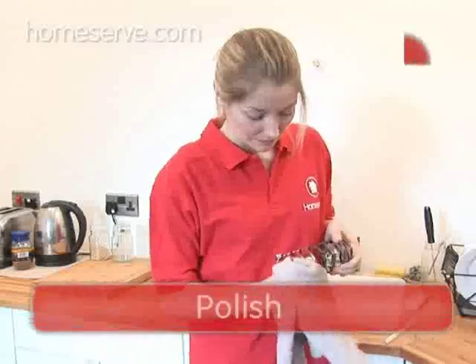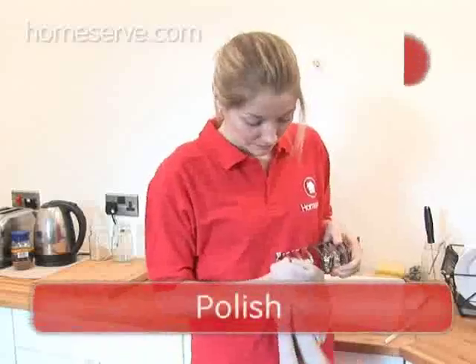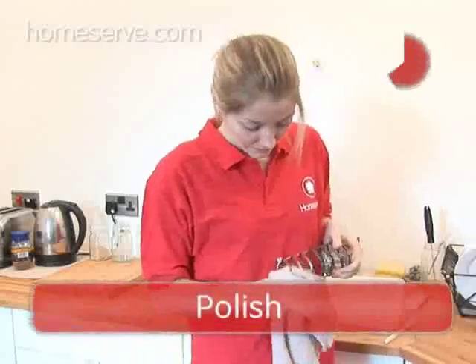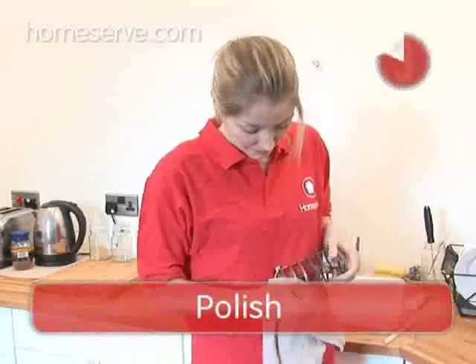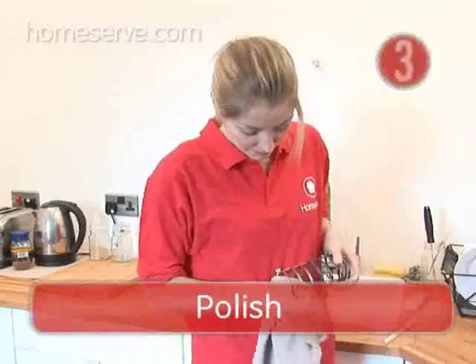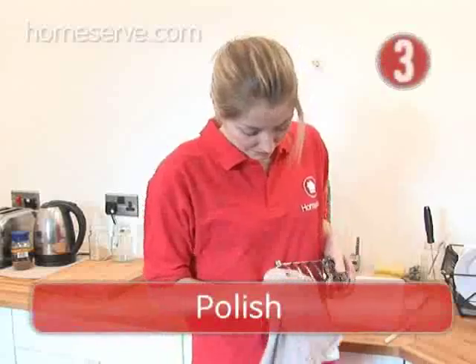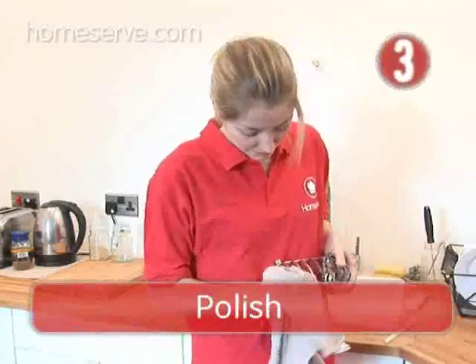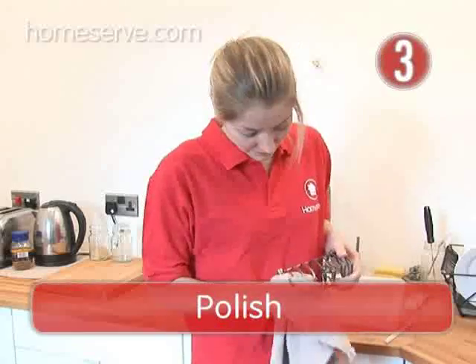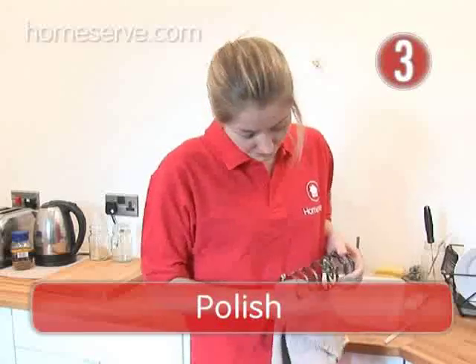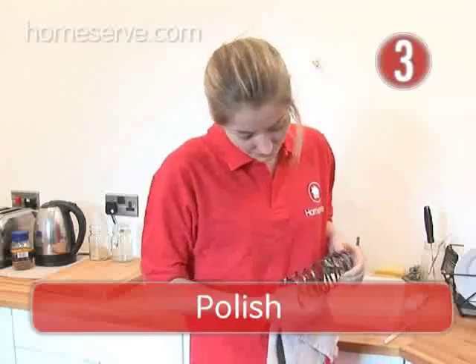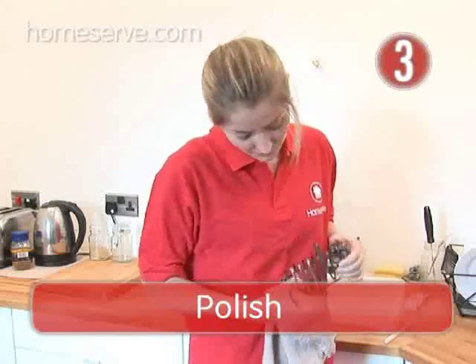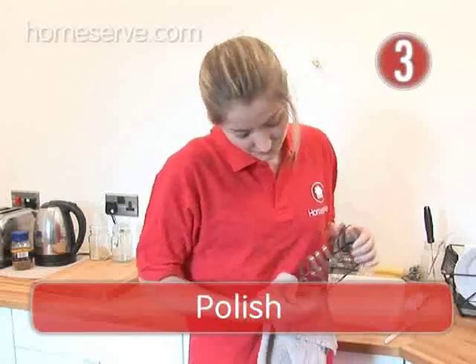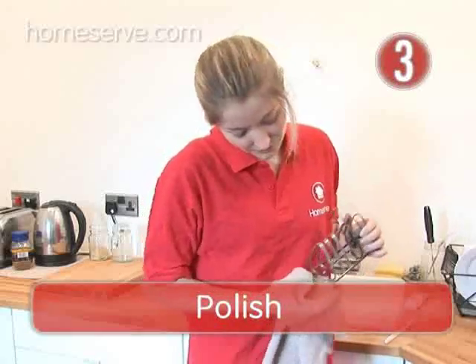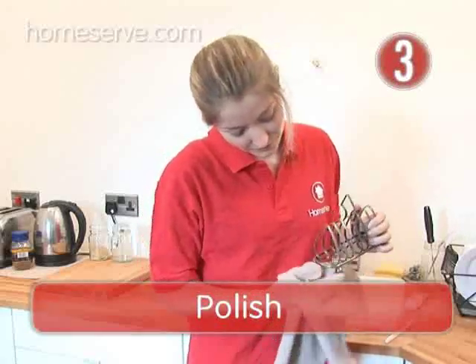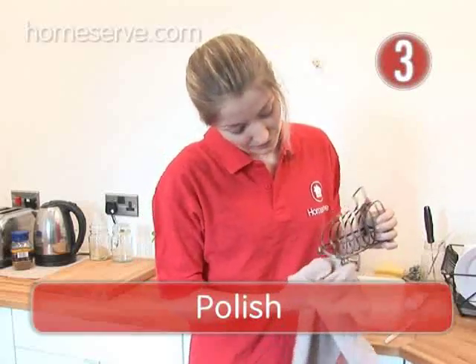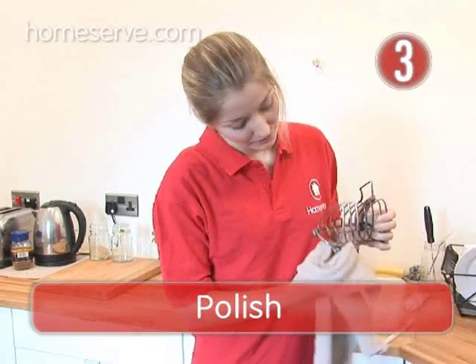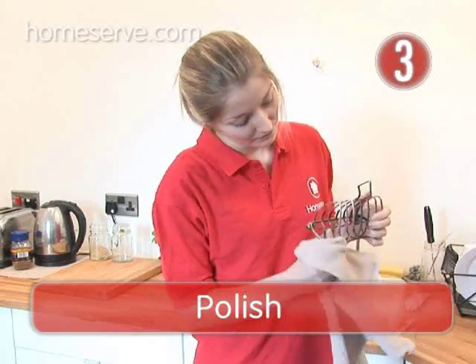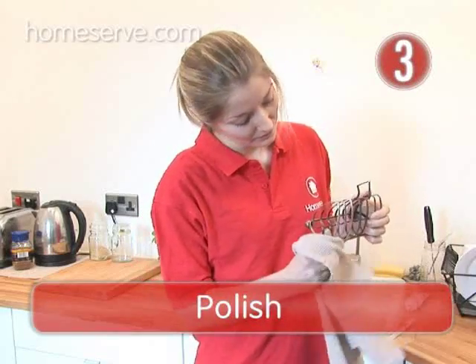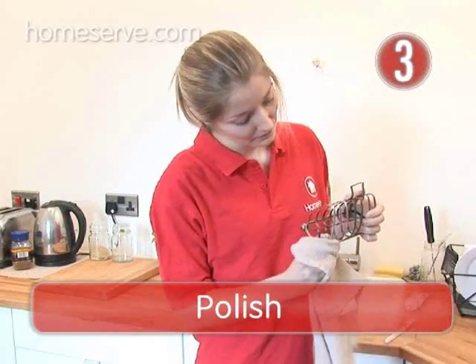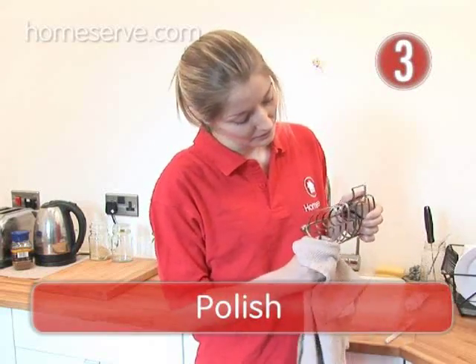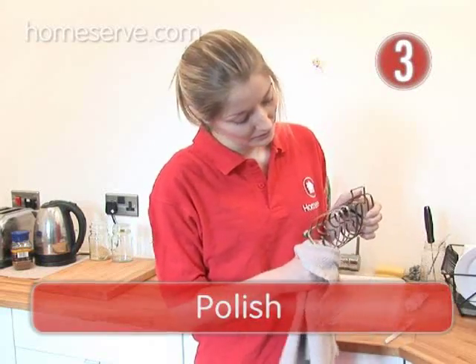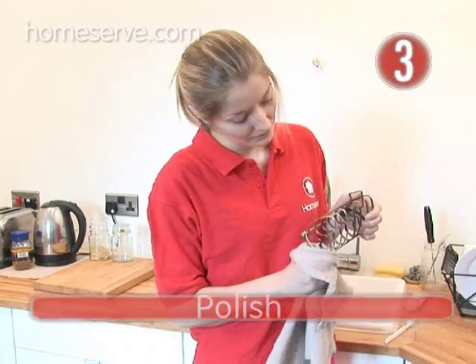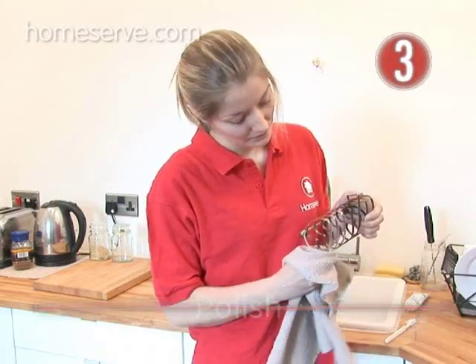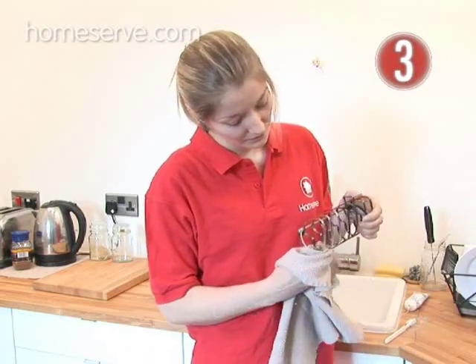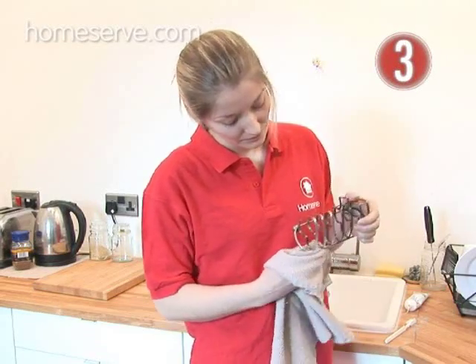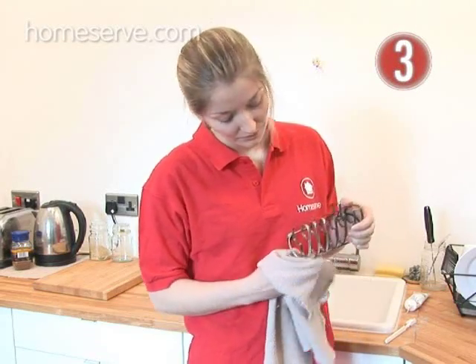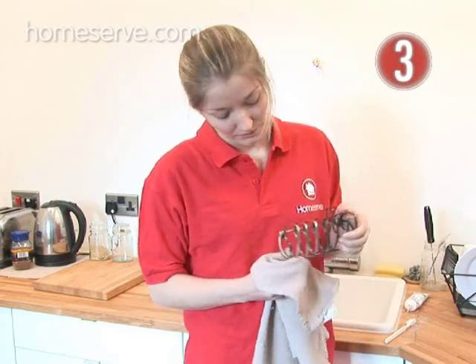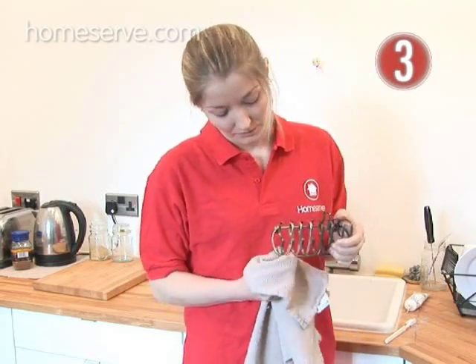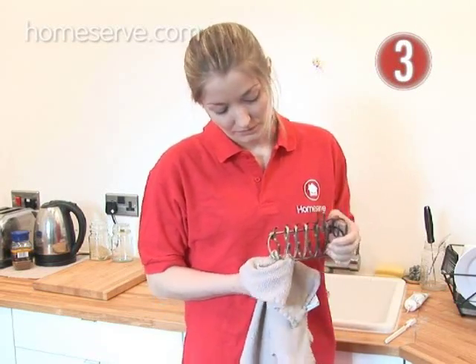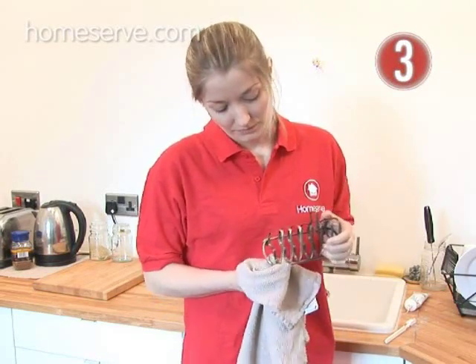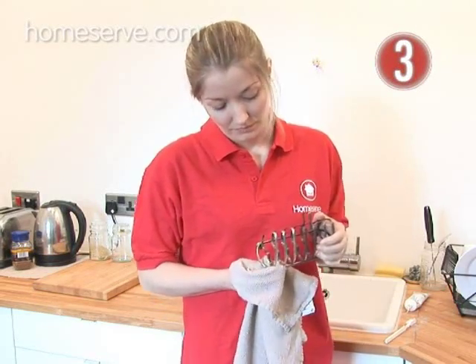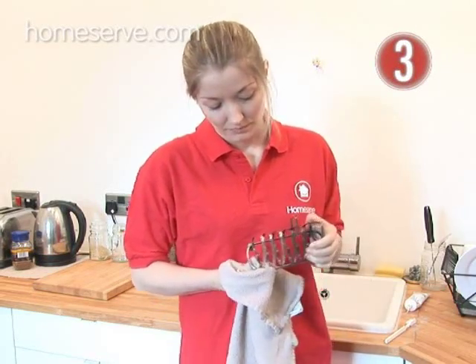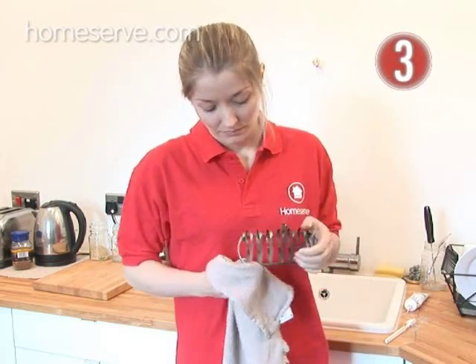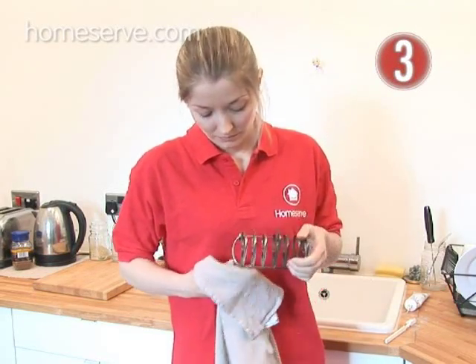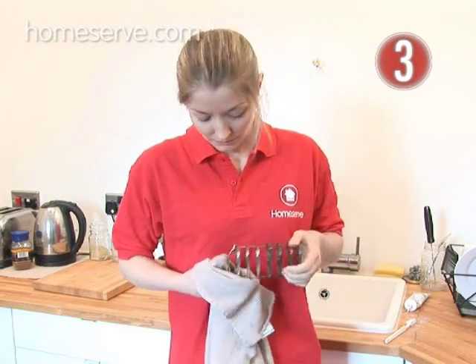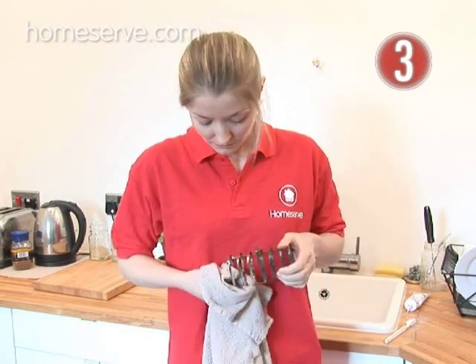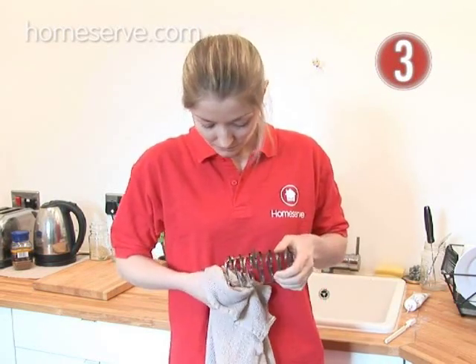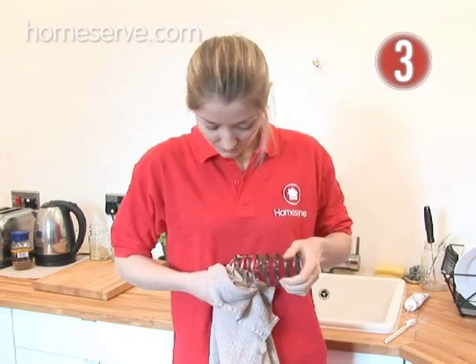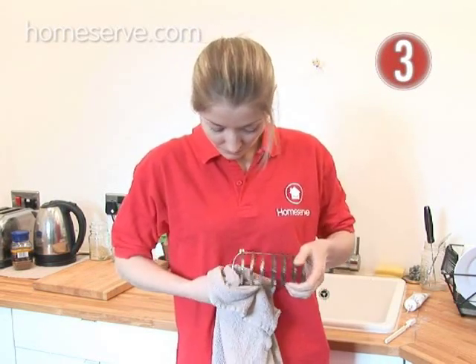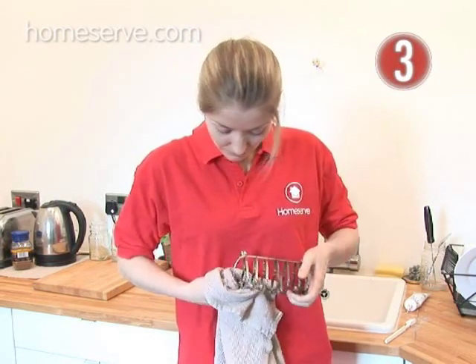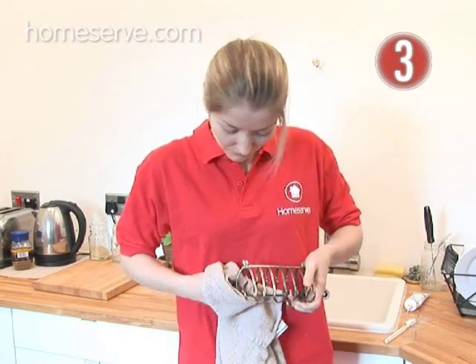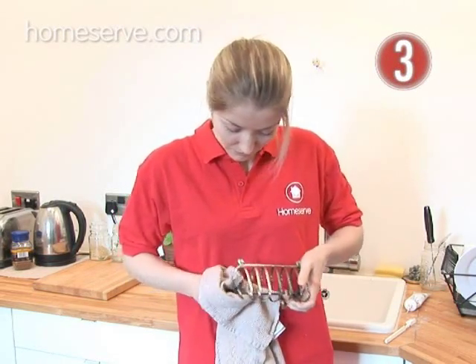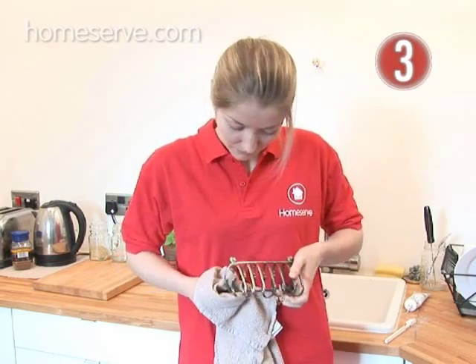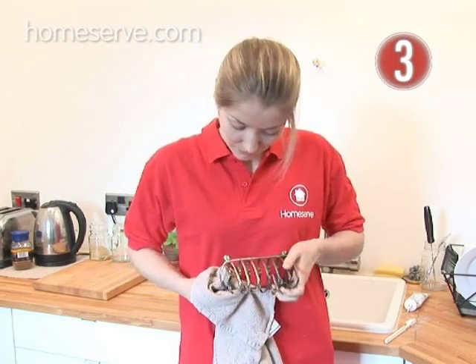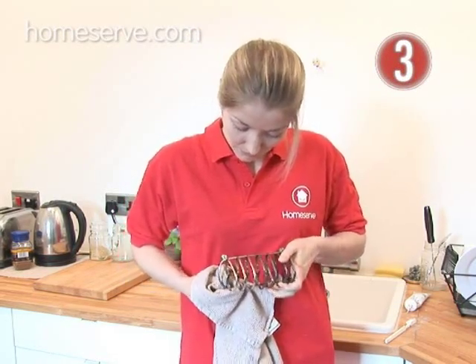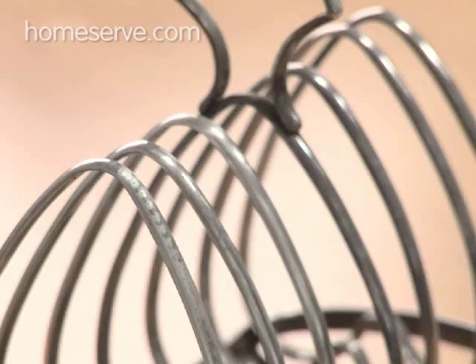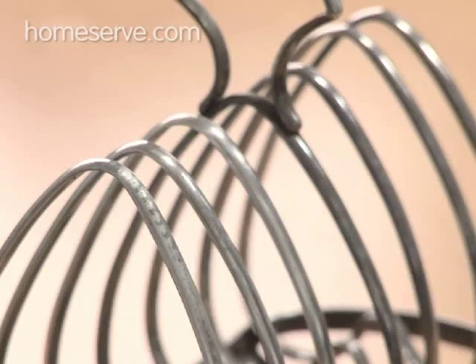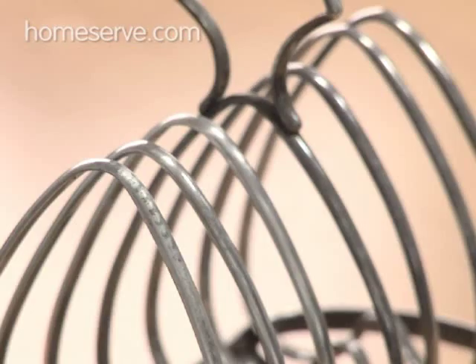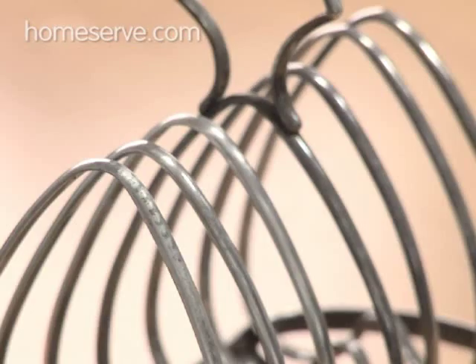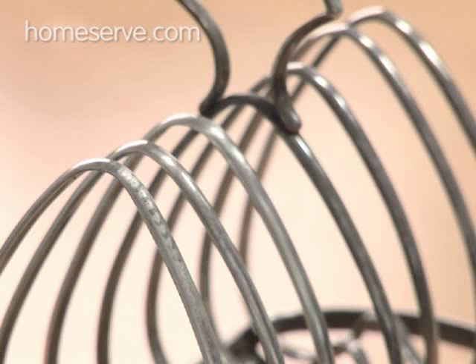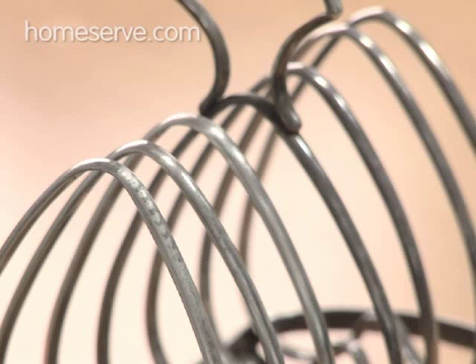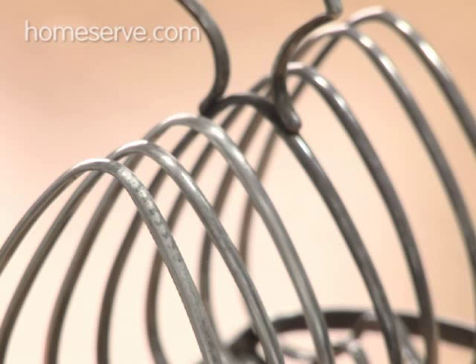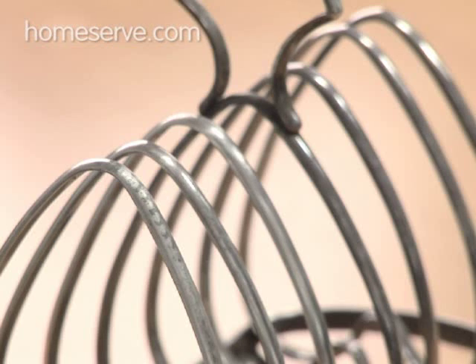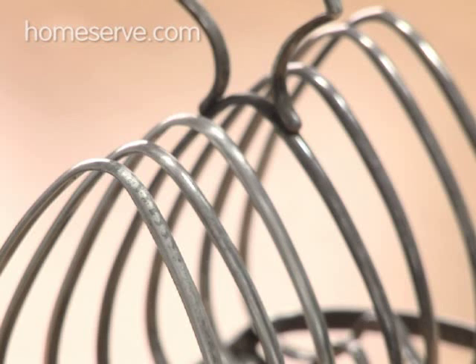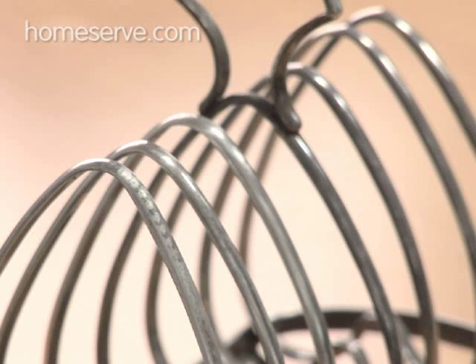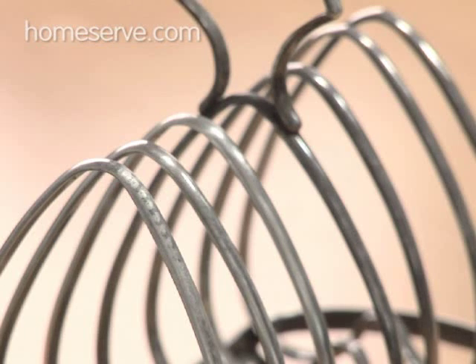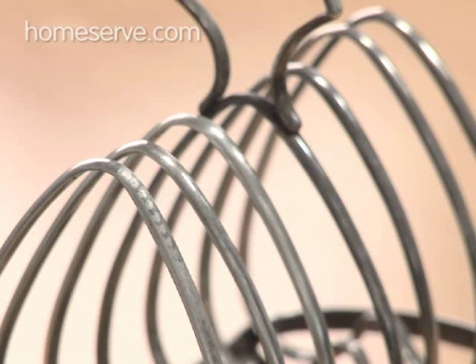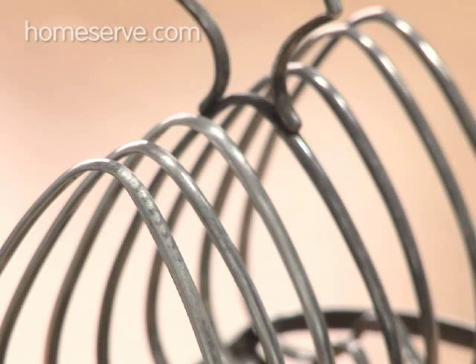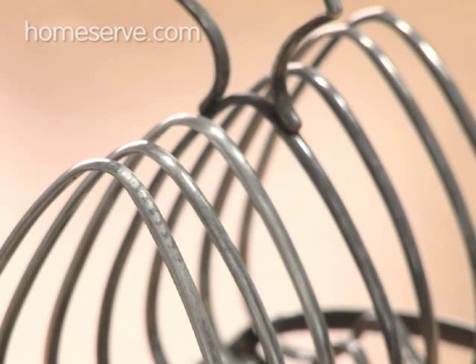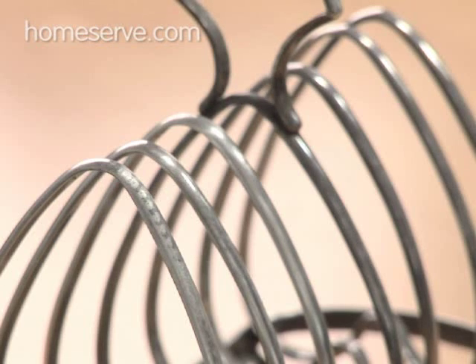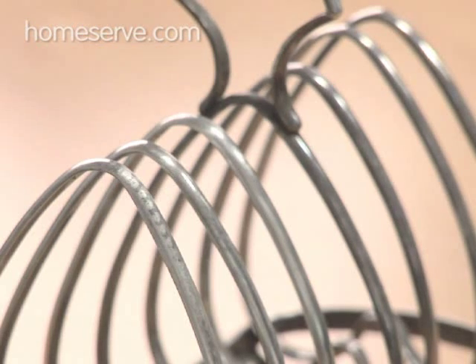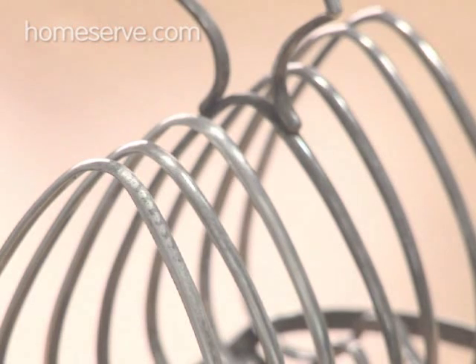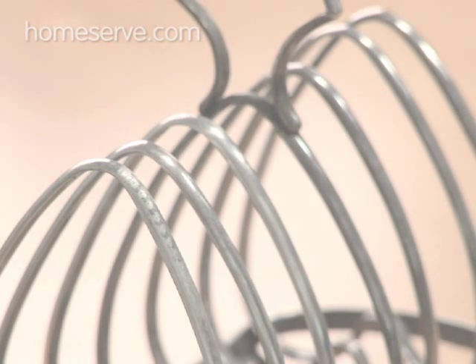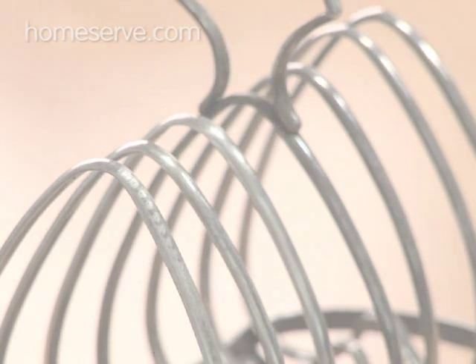Step 3 – Polish. Dry and polish with a soft cloth or towel. Perfect, as good as new.